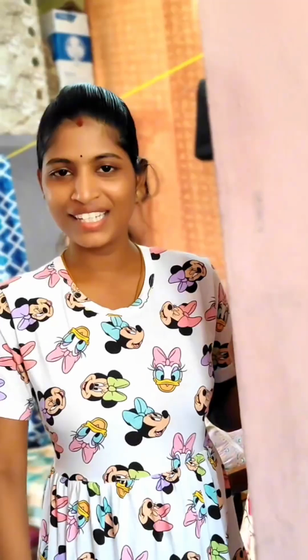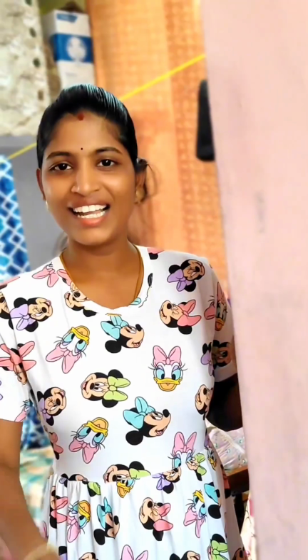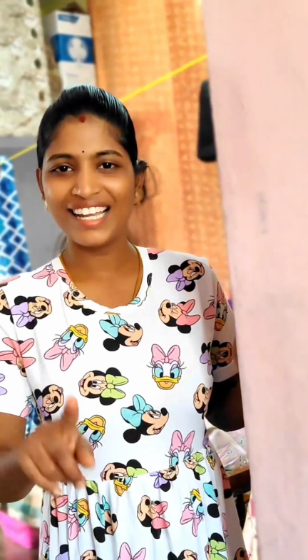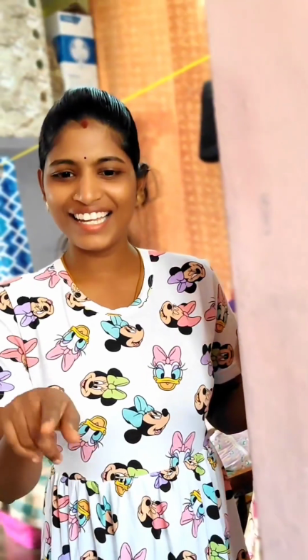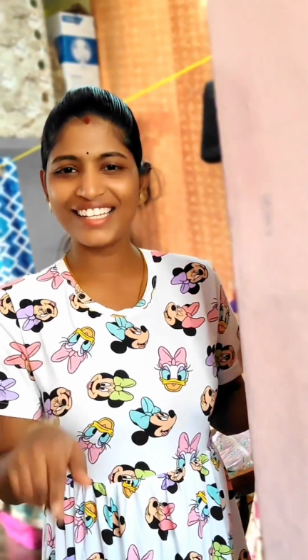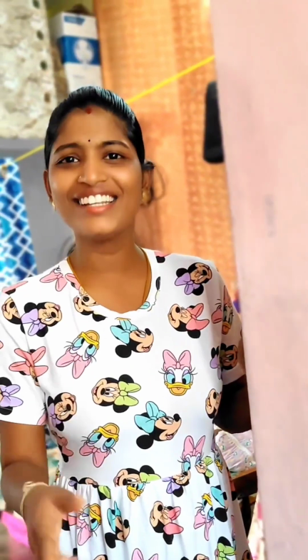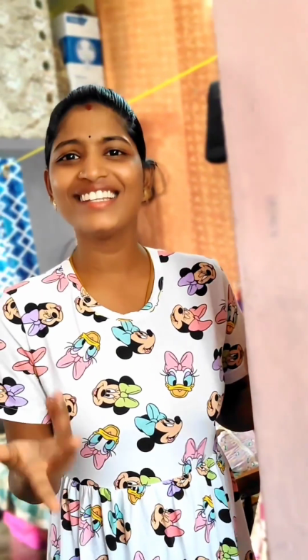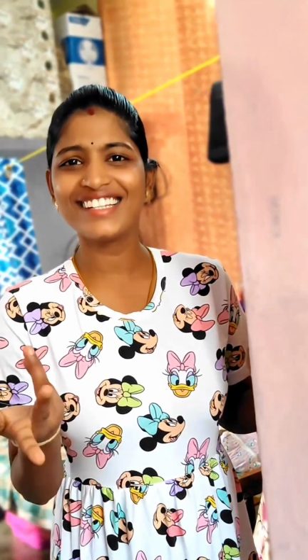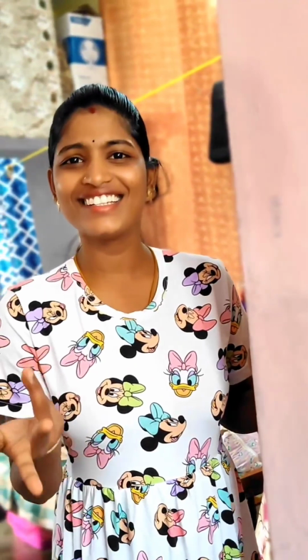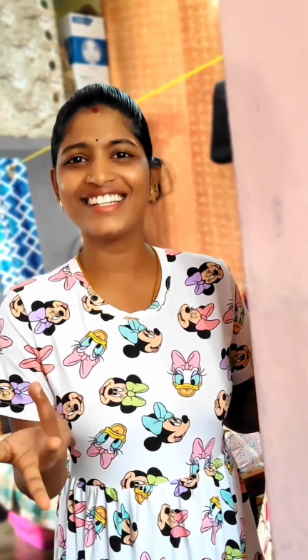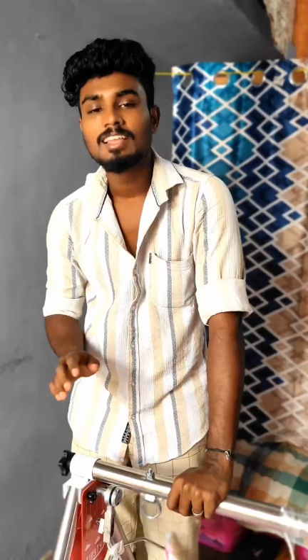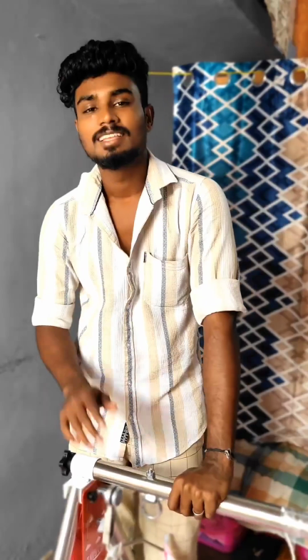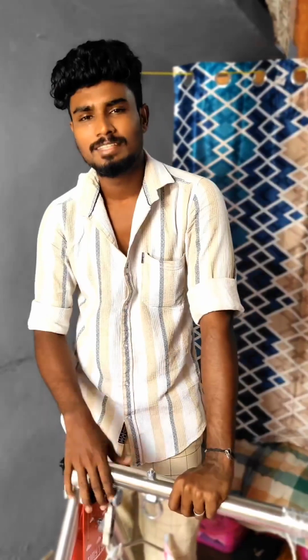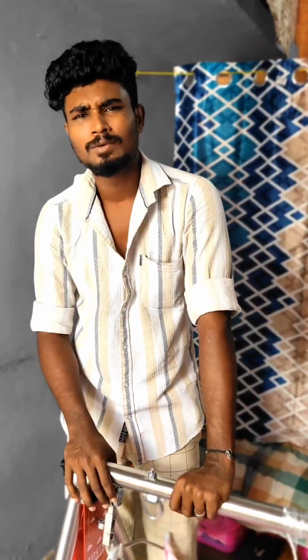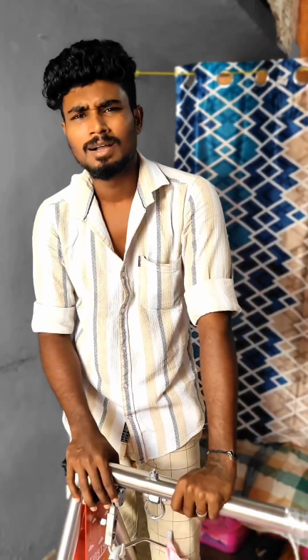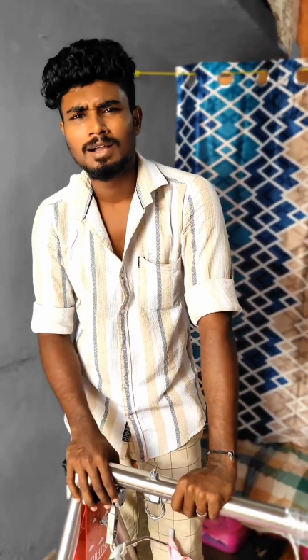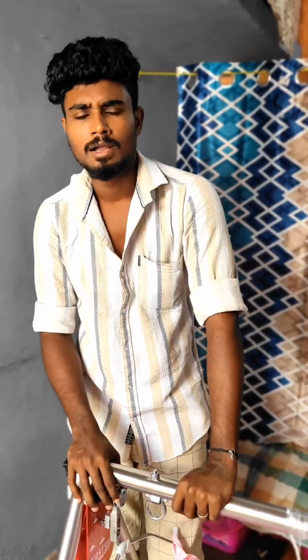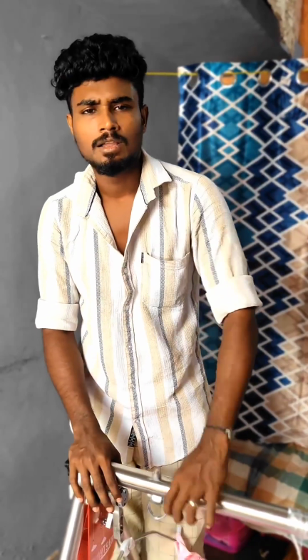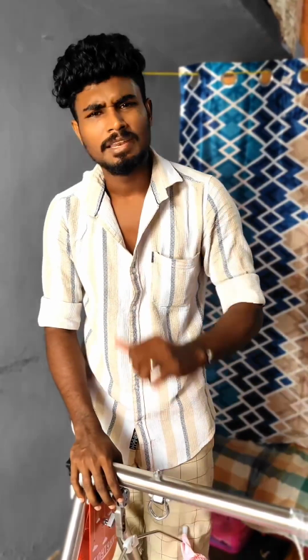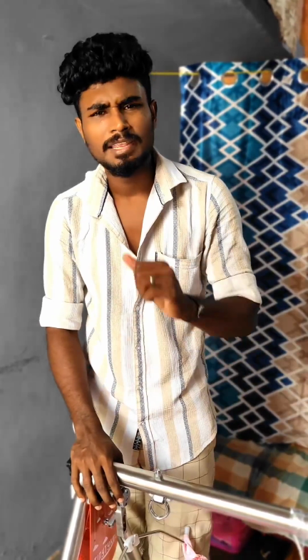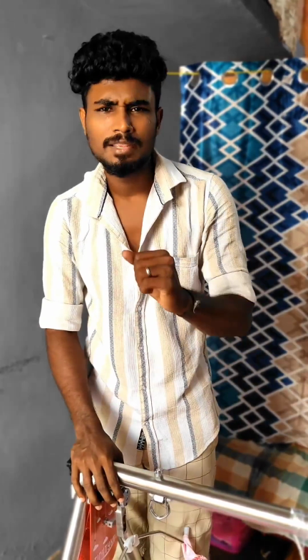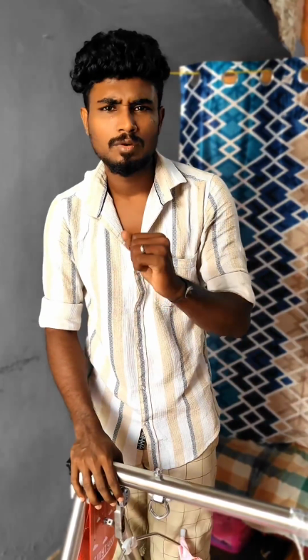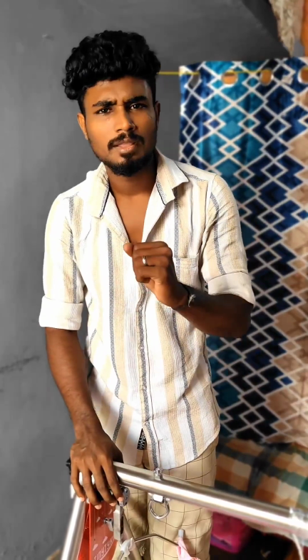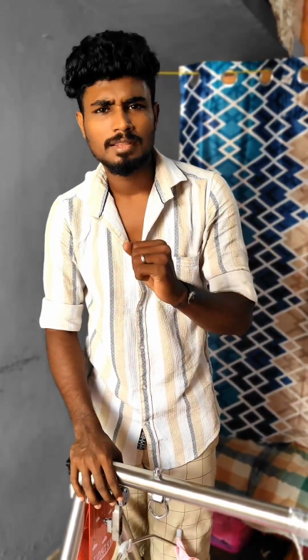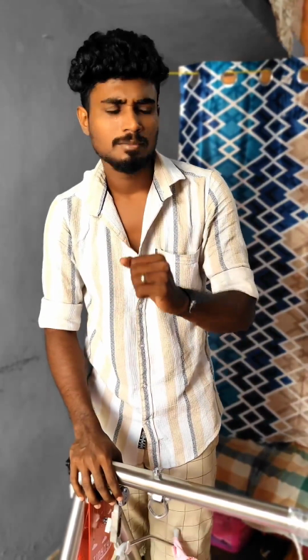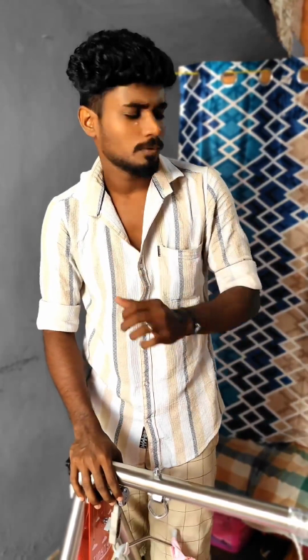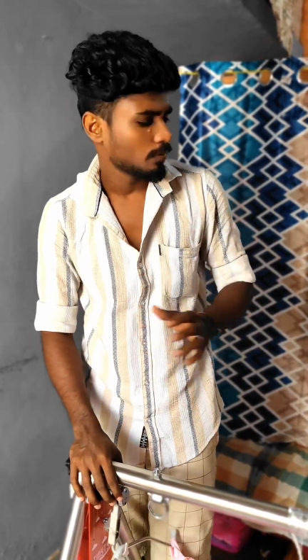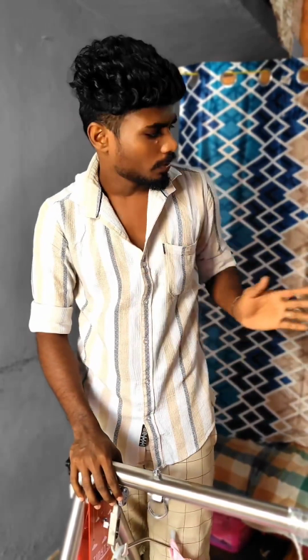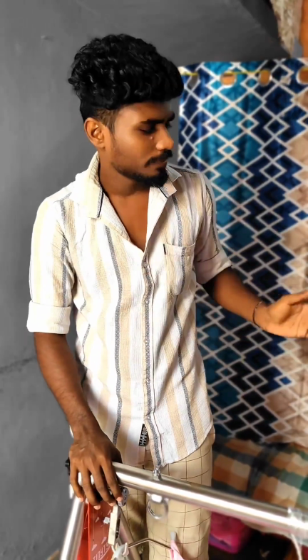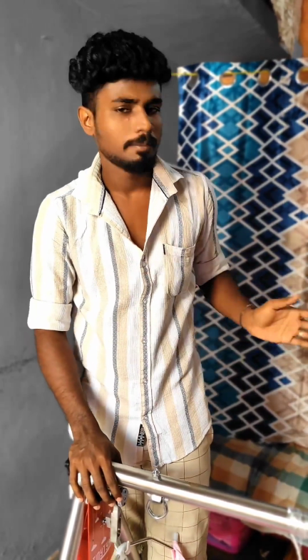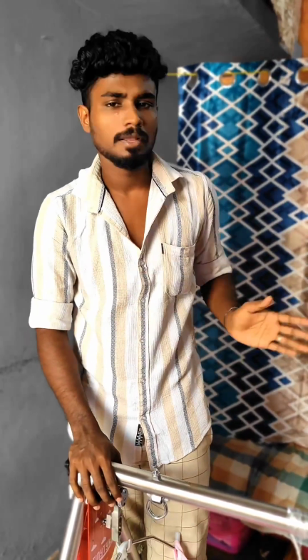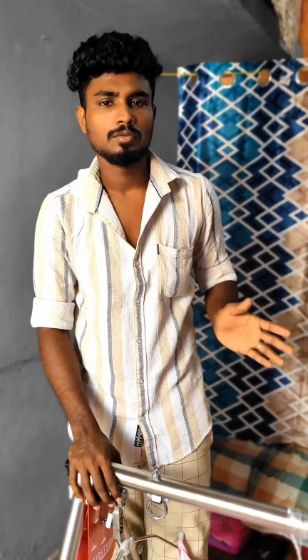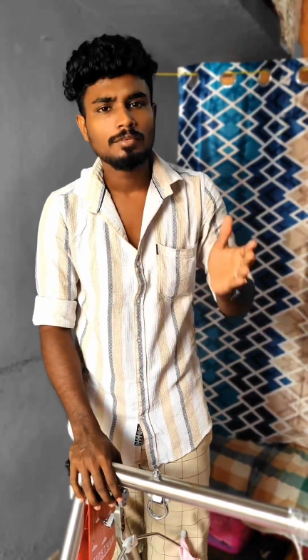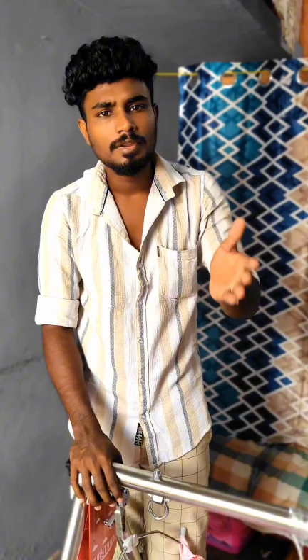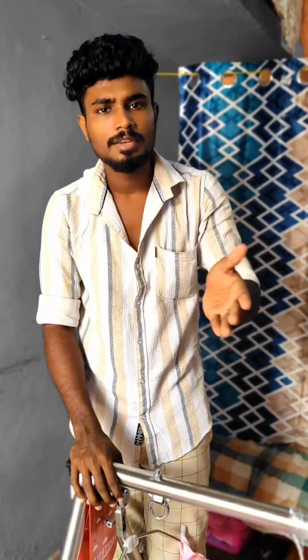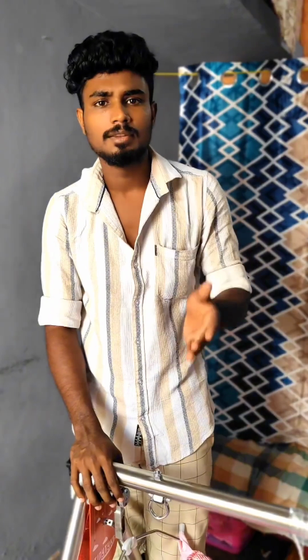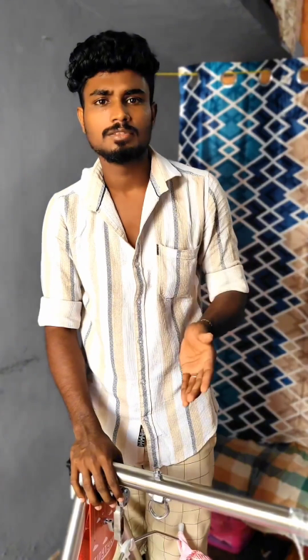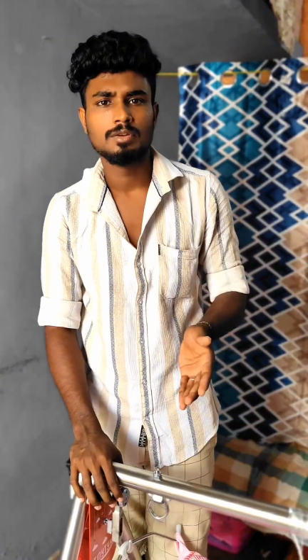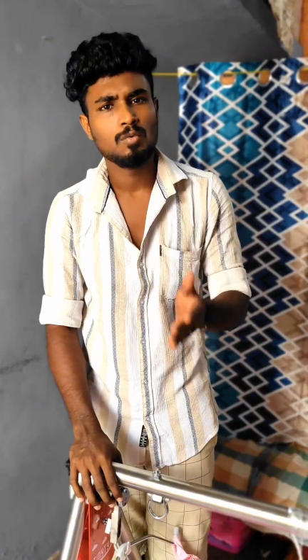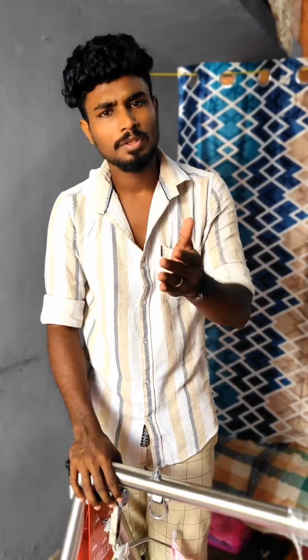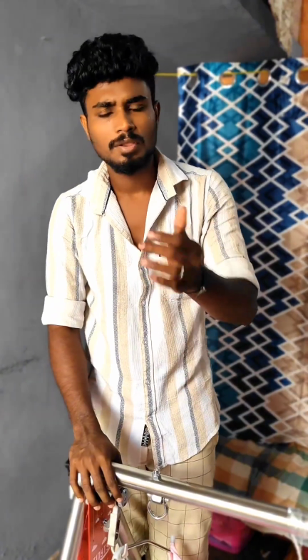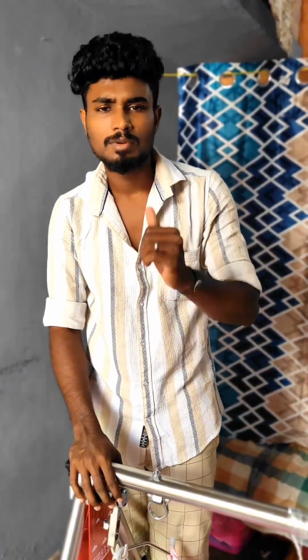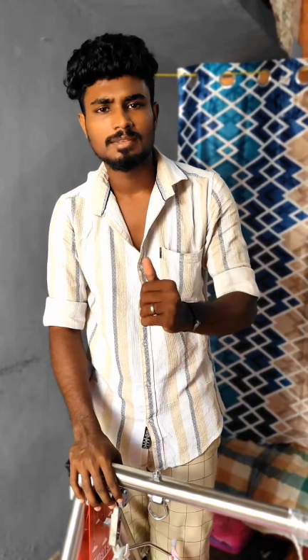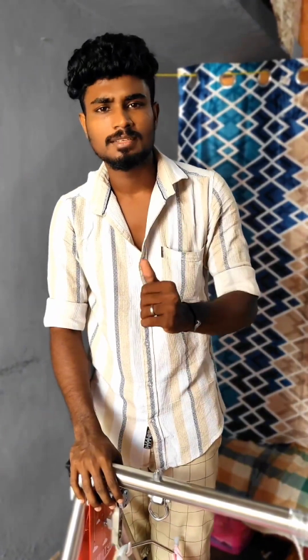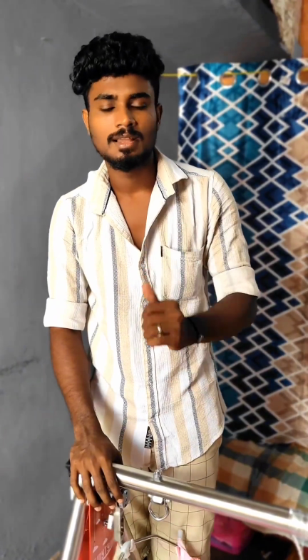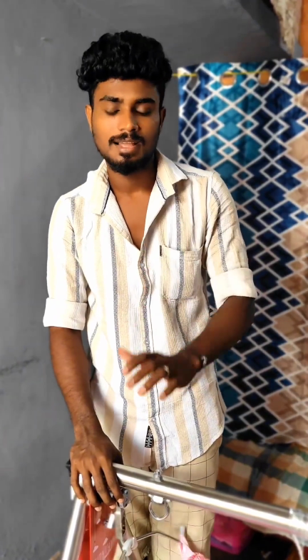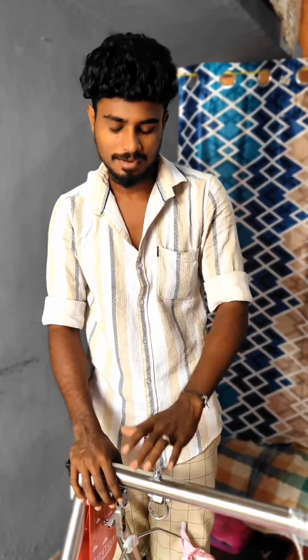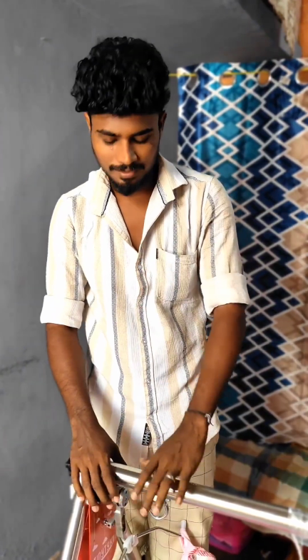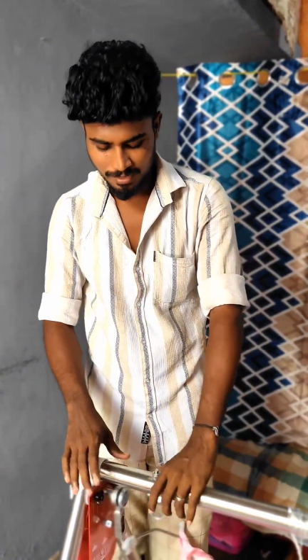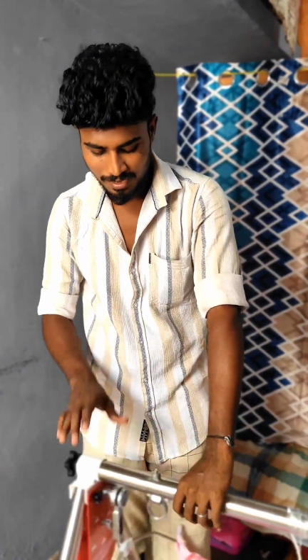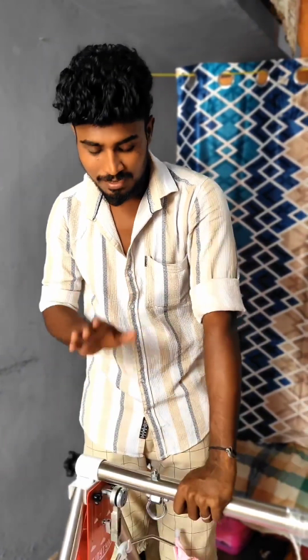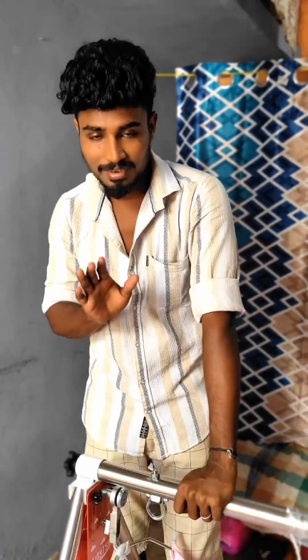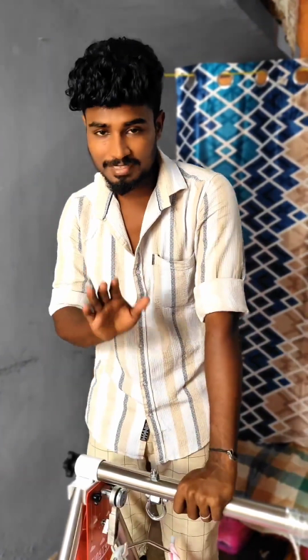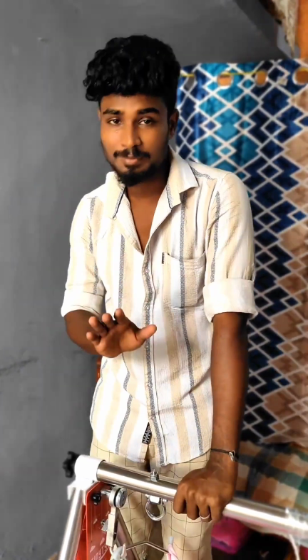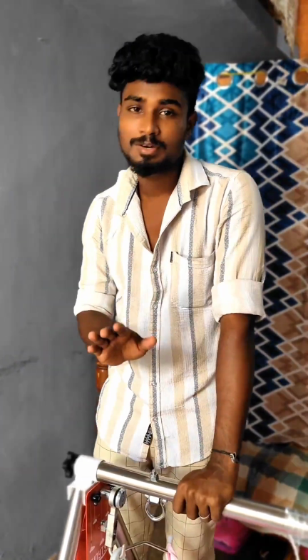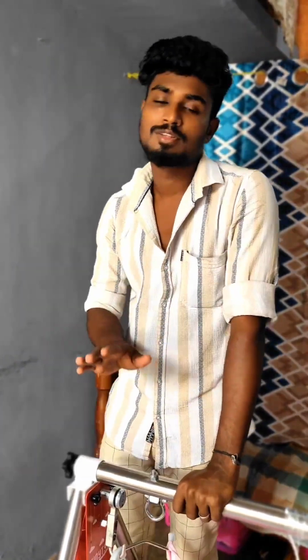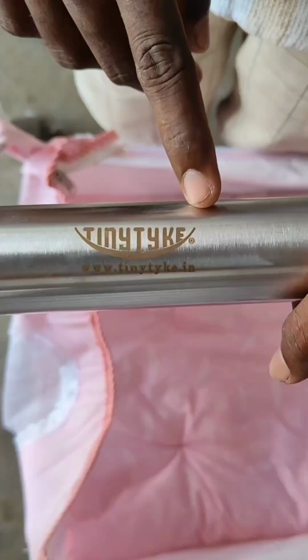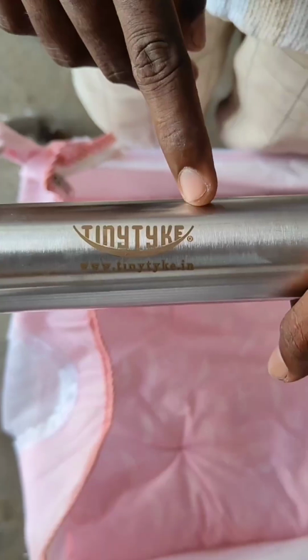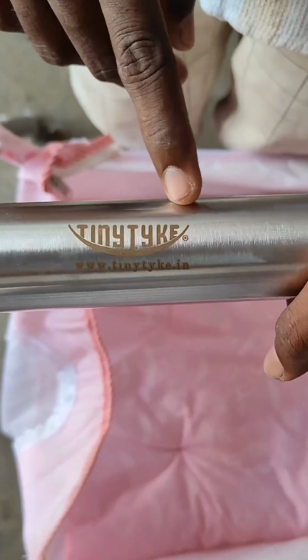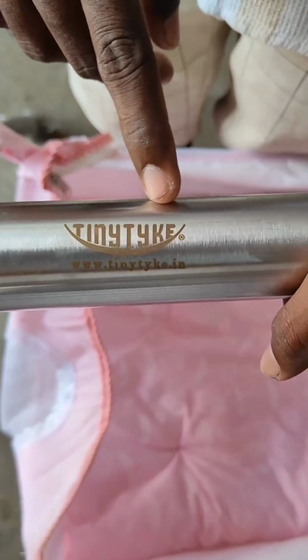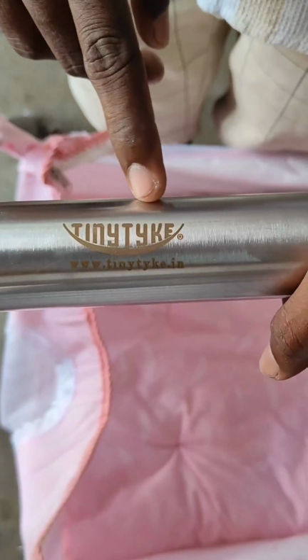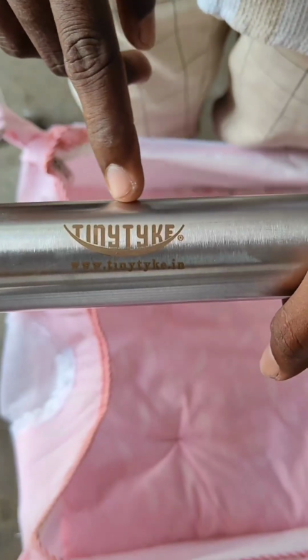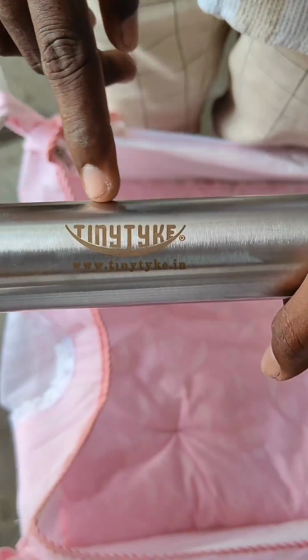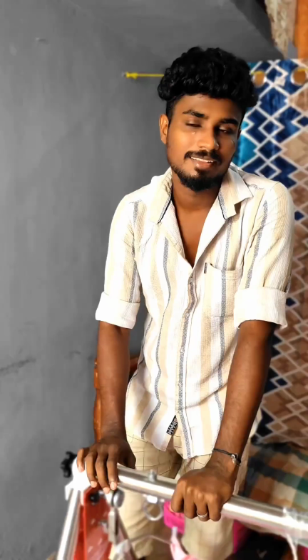What is this? I am the one here and this is one of the one here. That's why I told you about the TinyTyke brand.